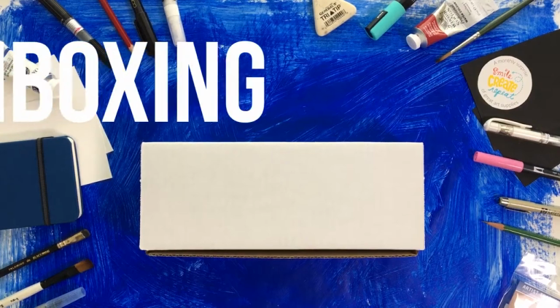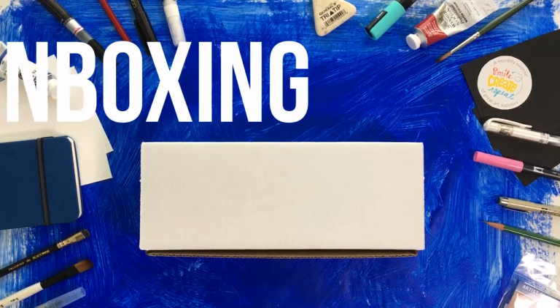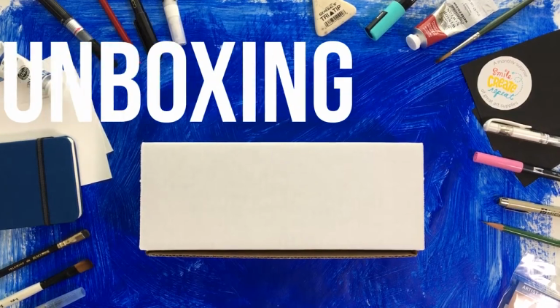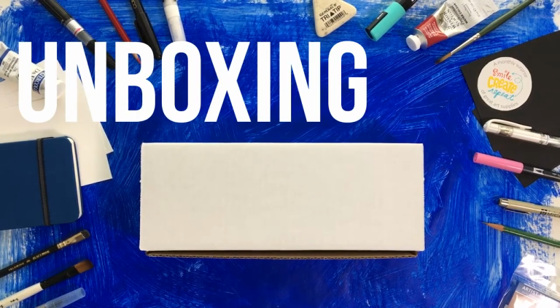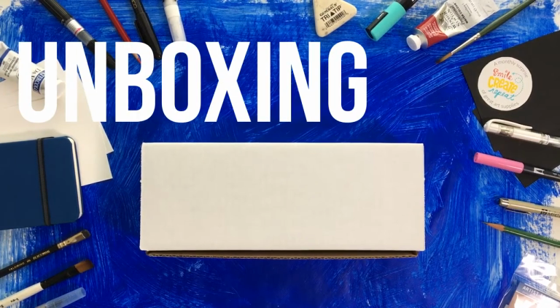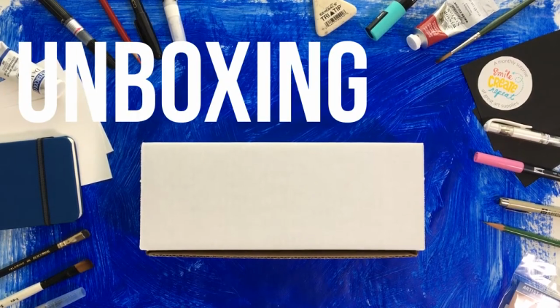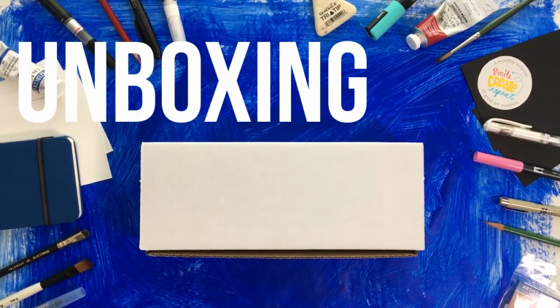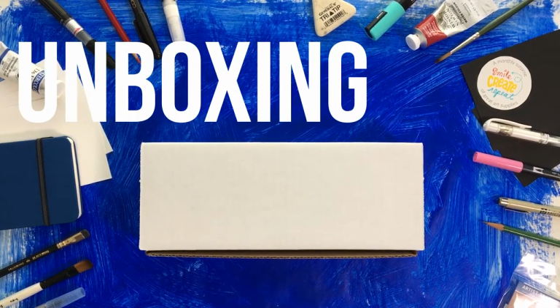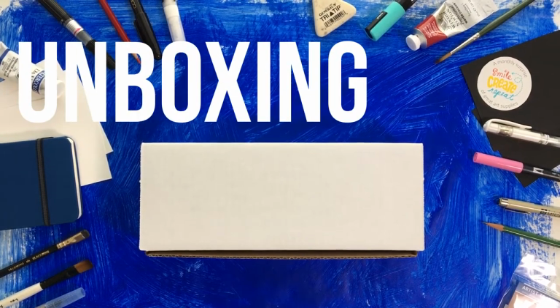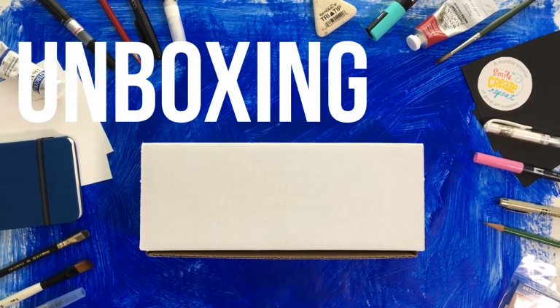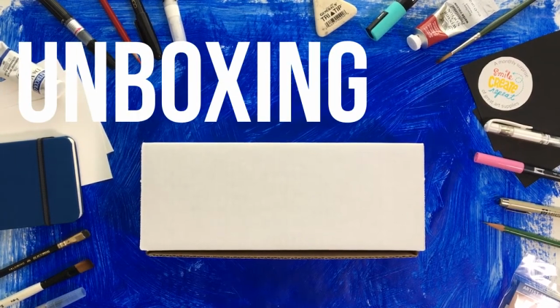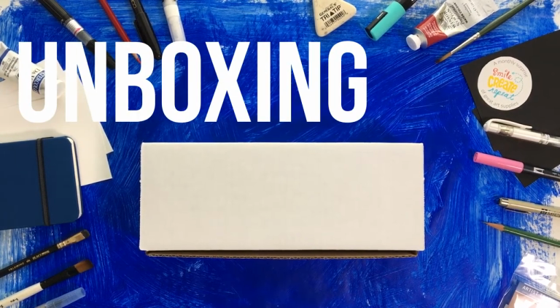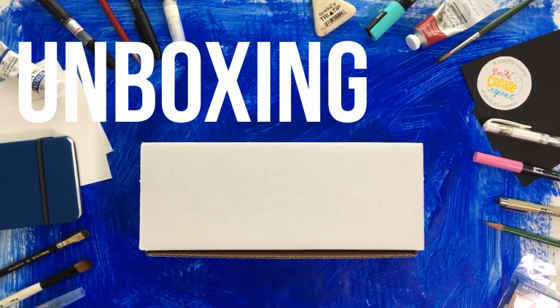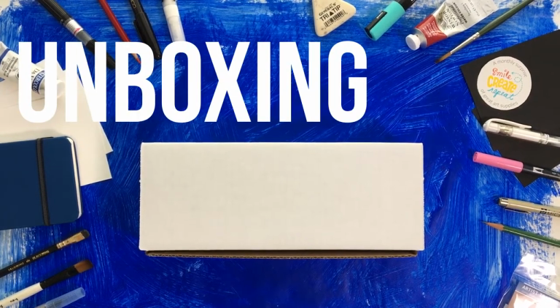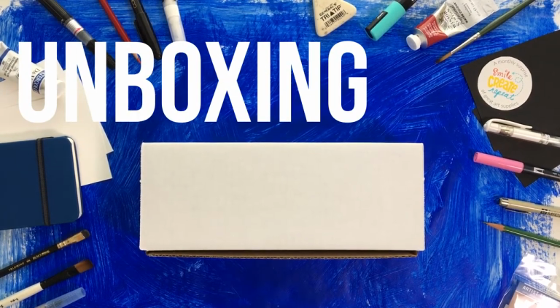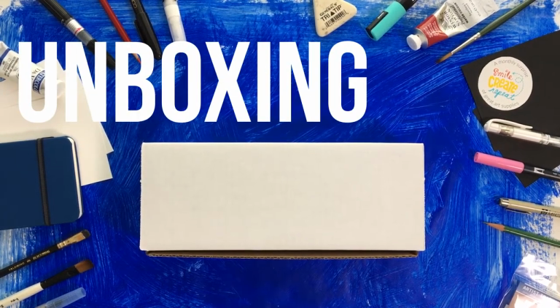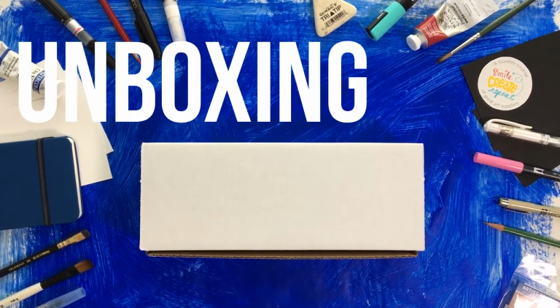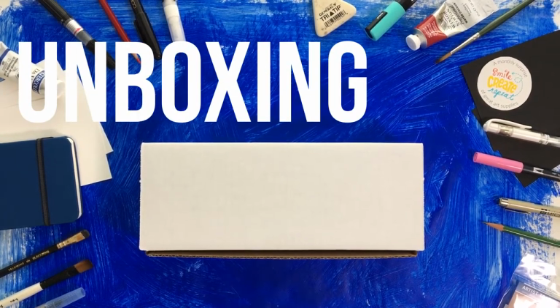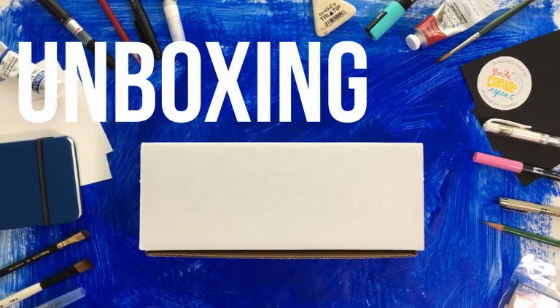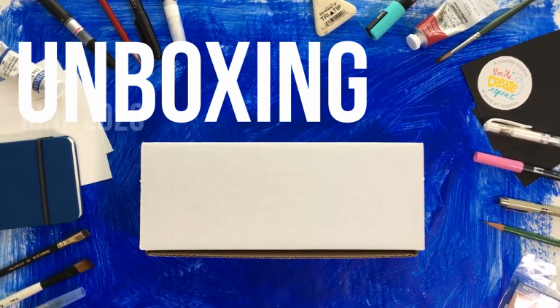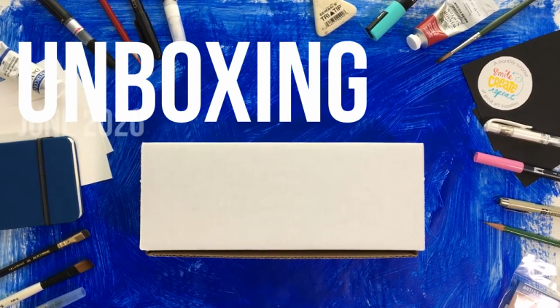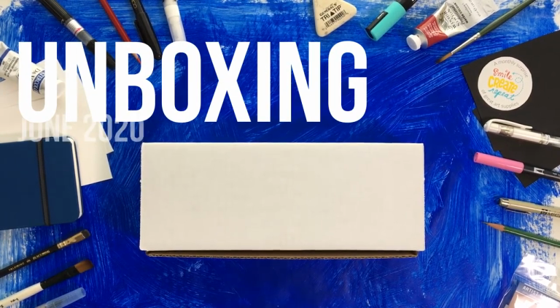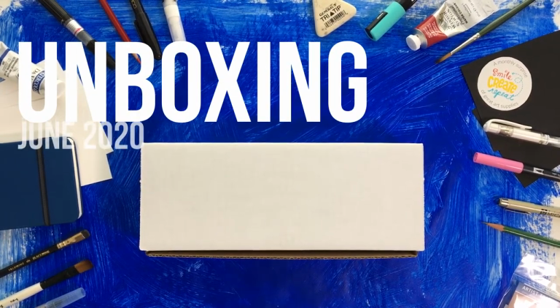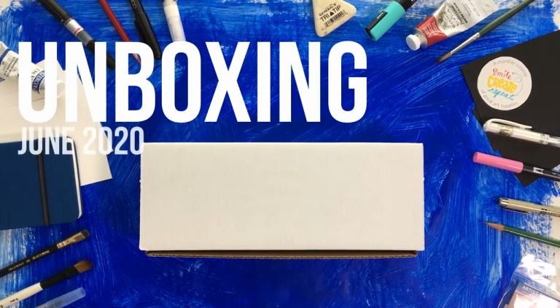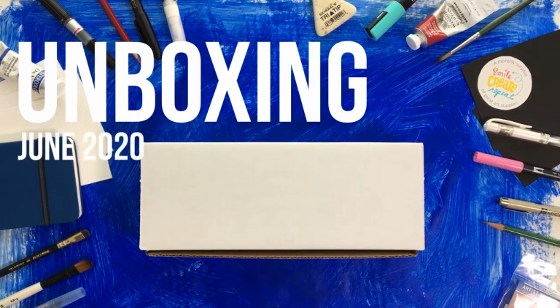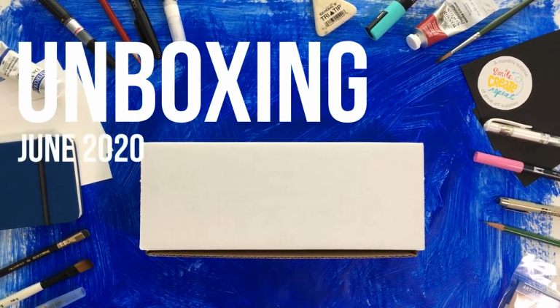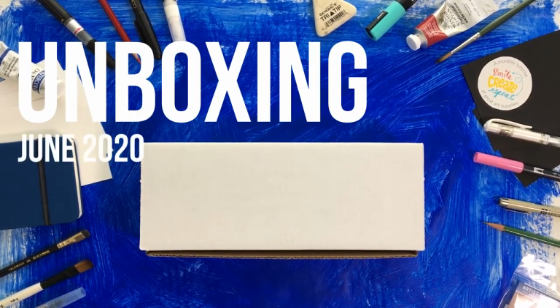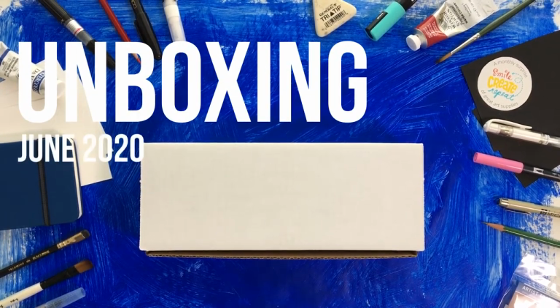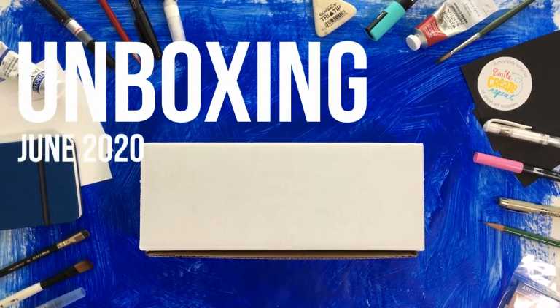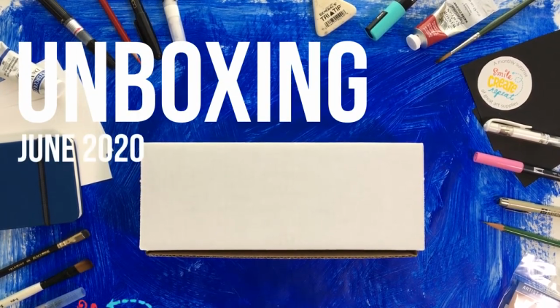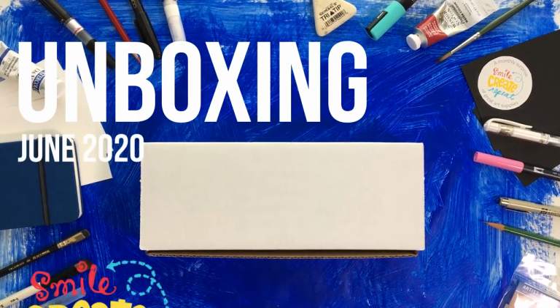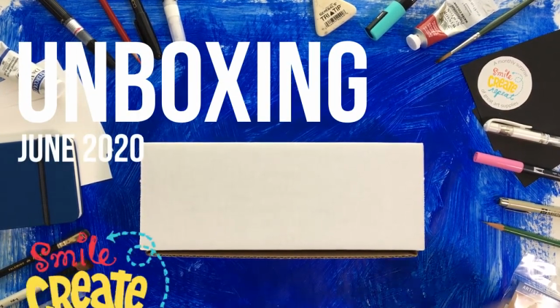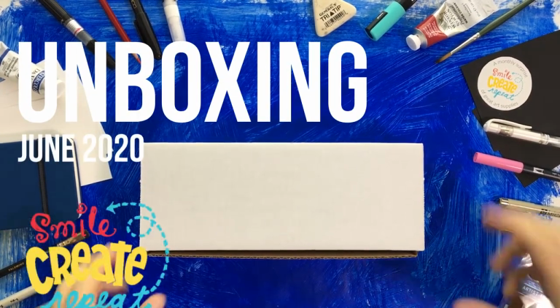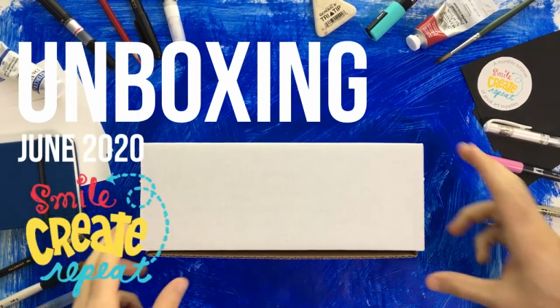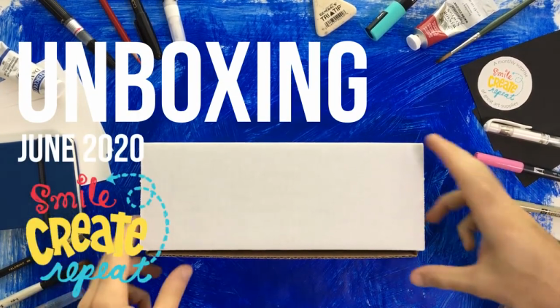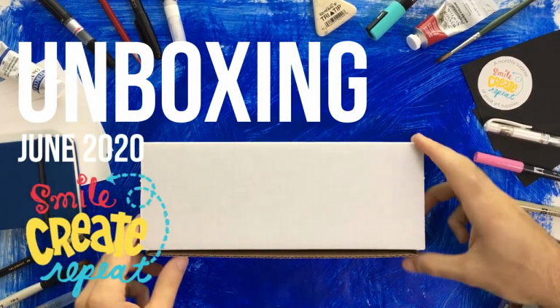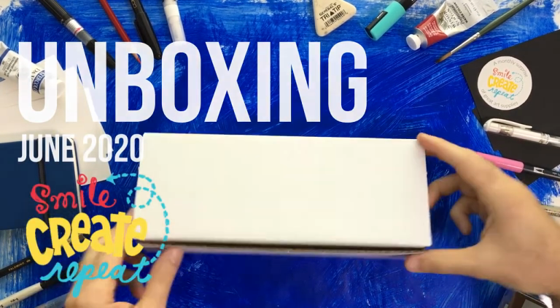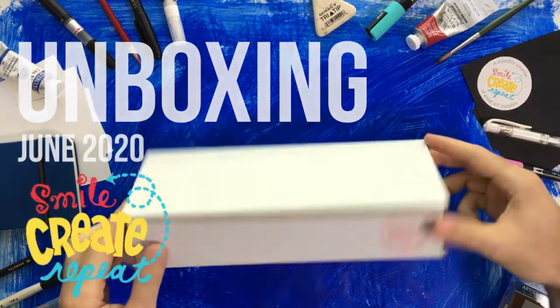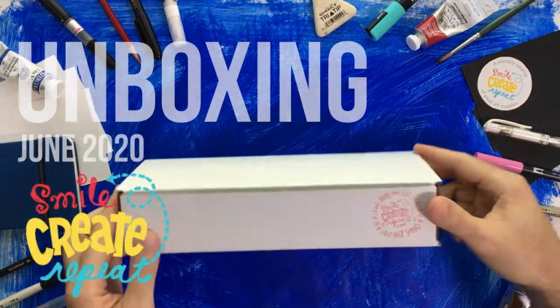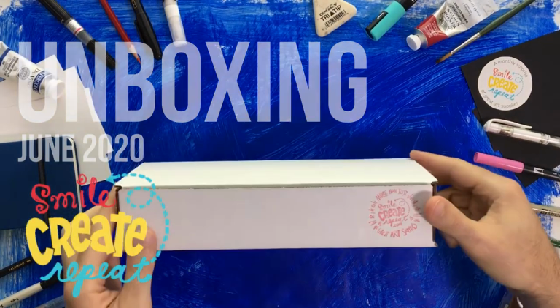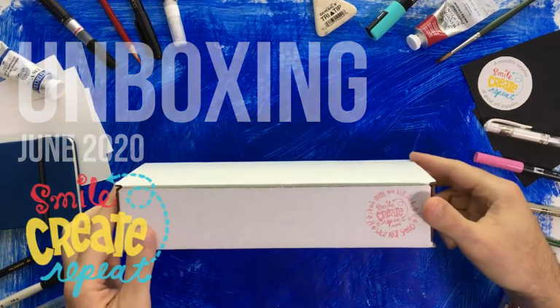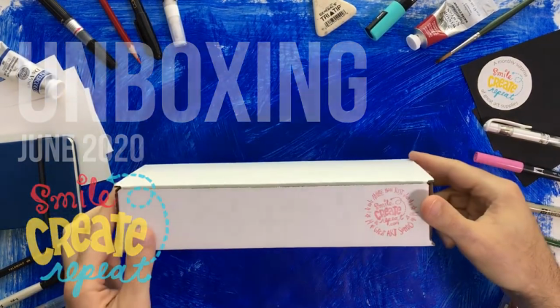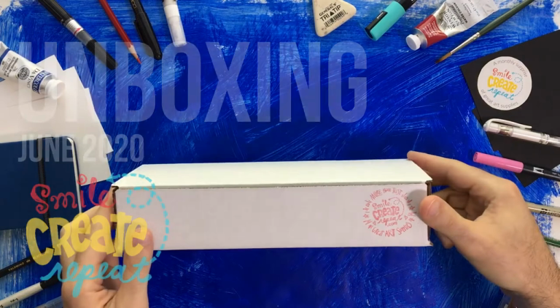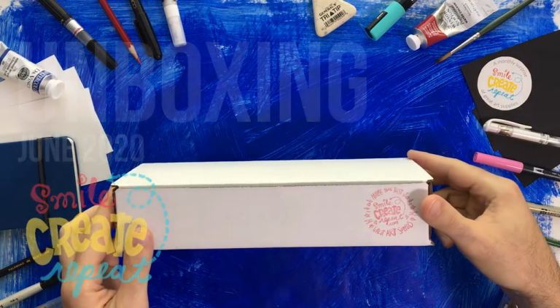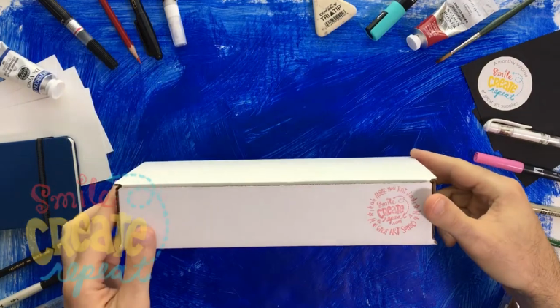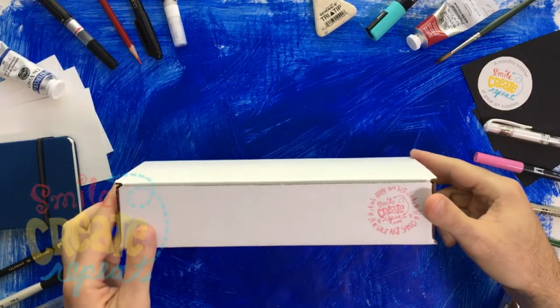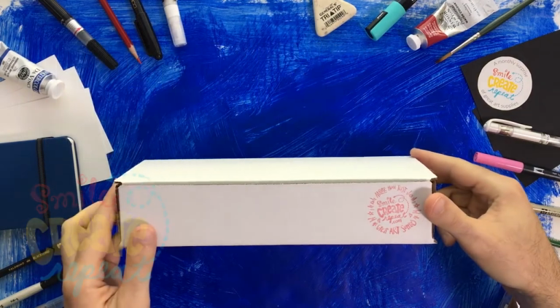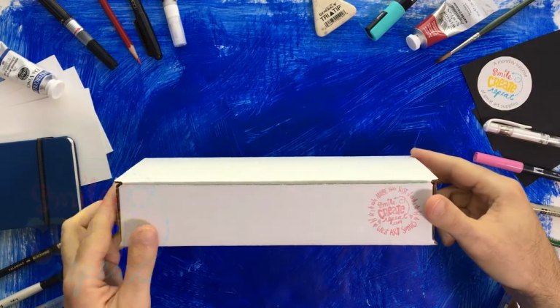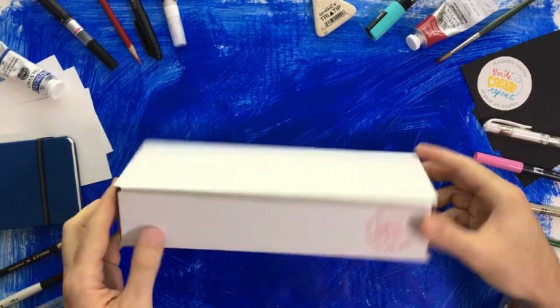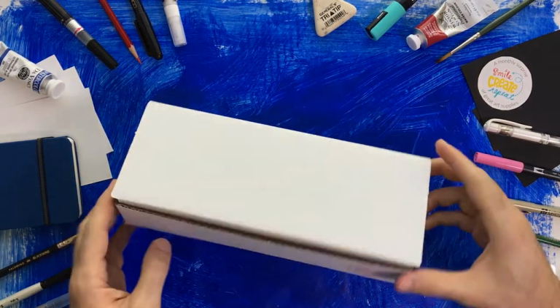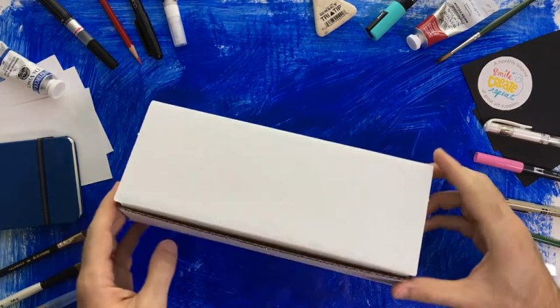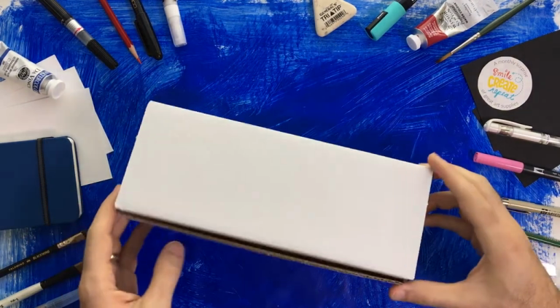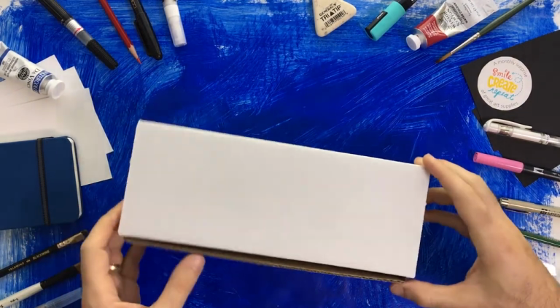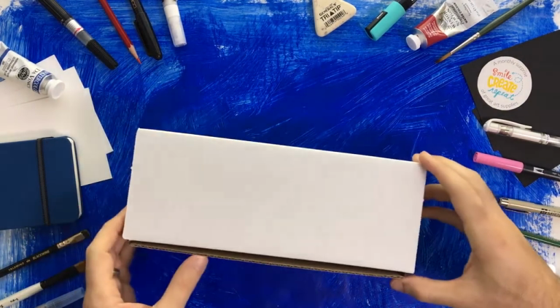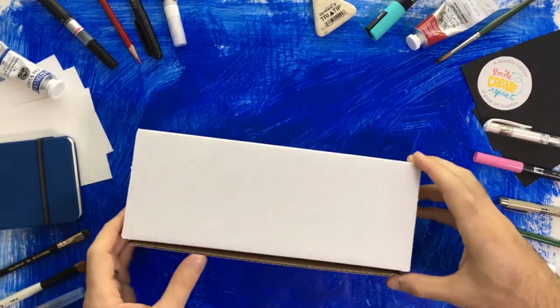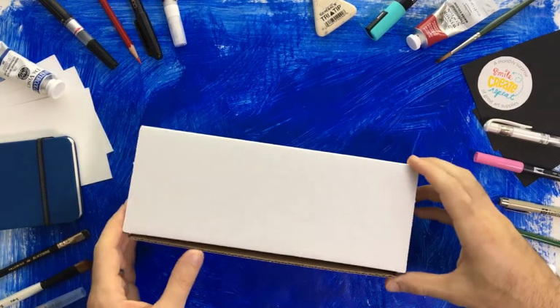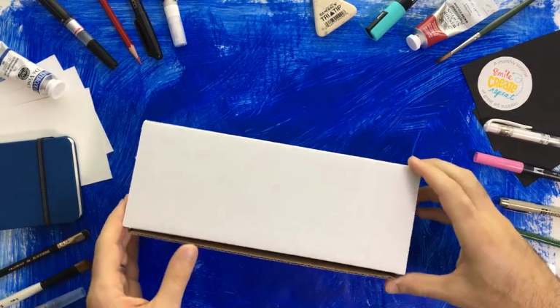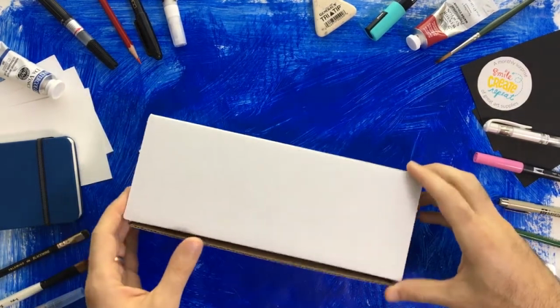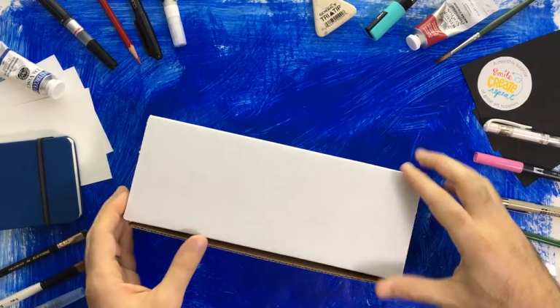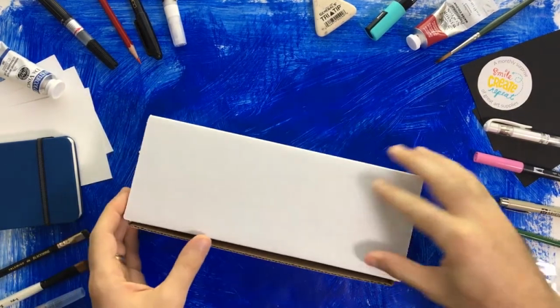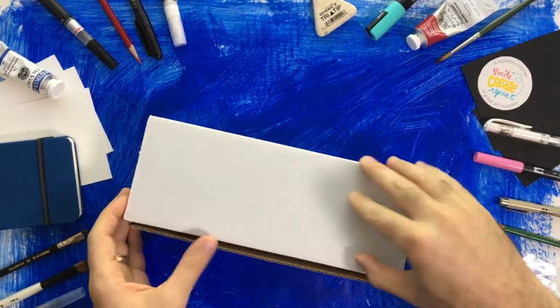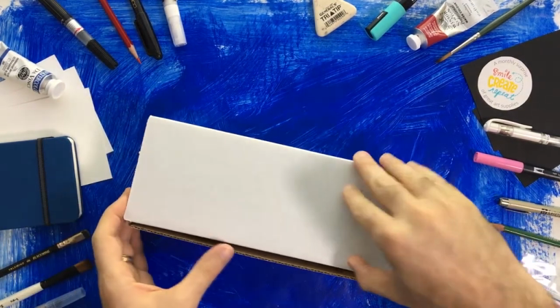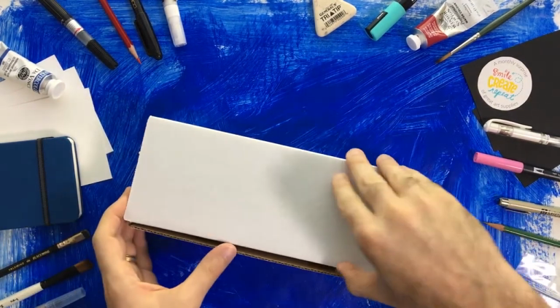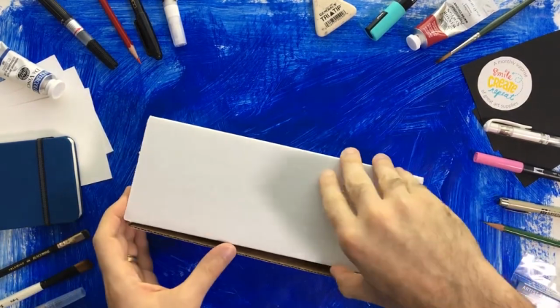Hello, we're here unboxing the June 2020 surprise from Smile Create Repeat. Thanks for joining us. Let's get this going.